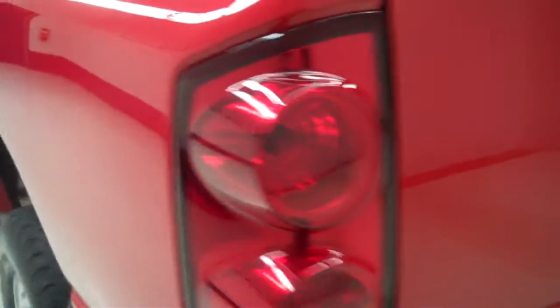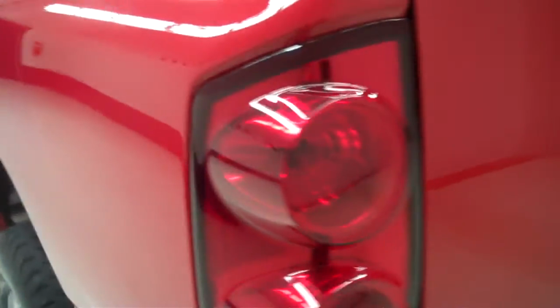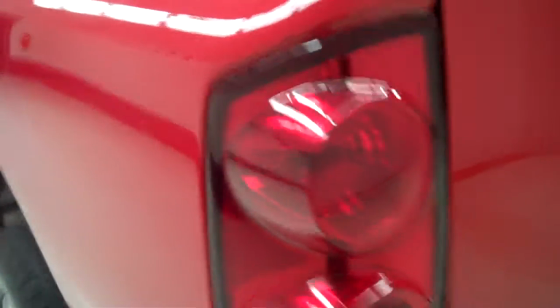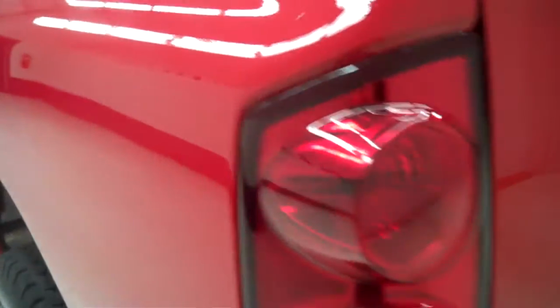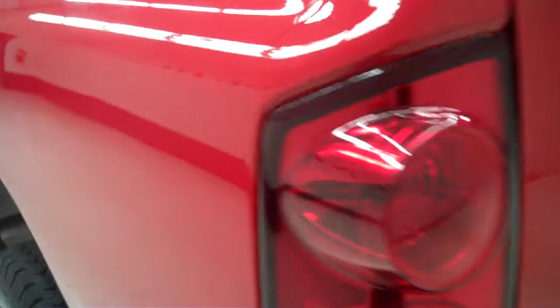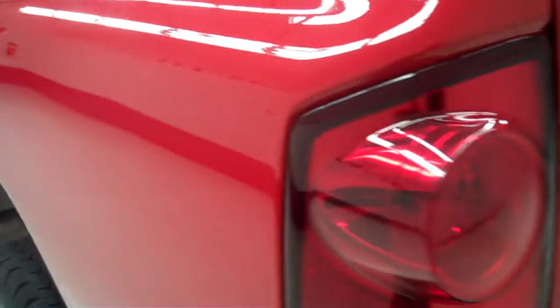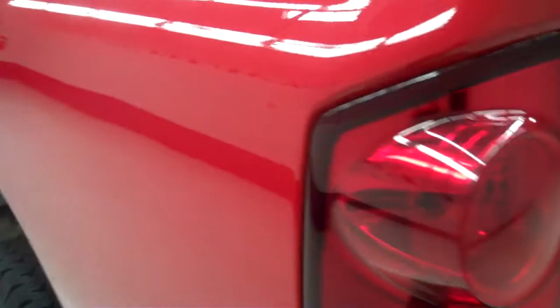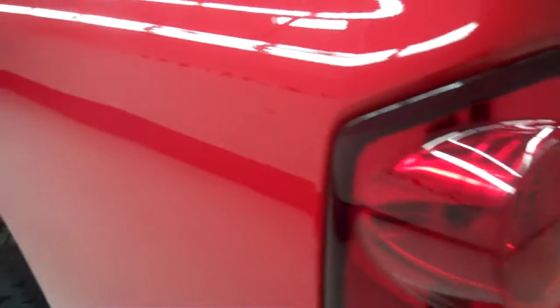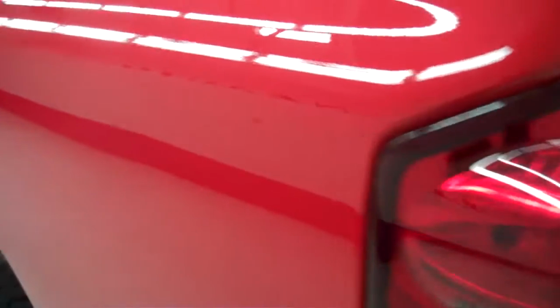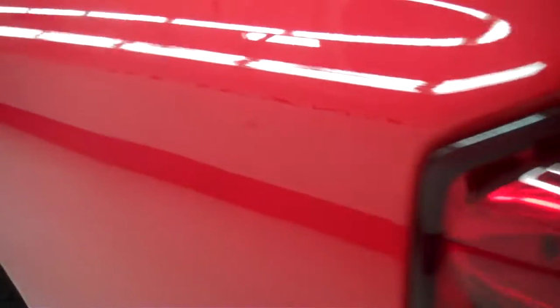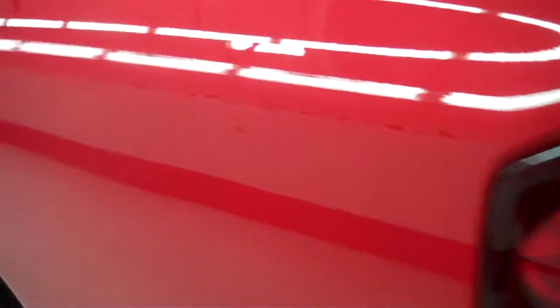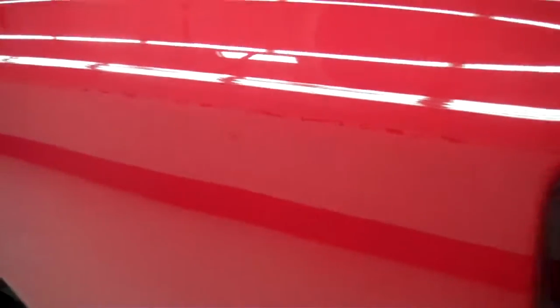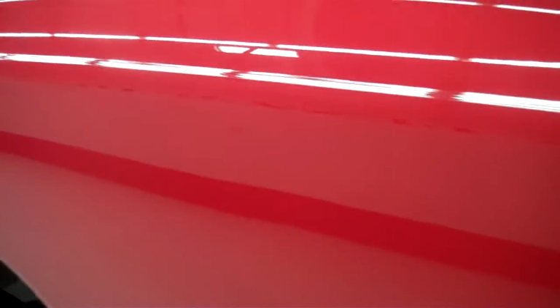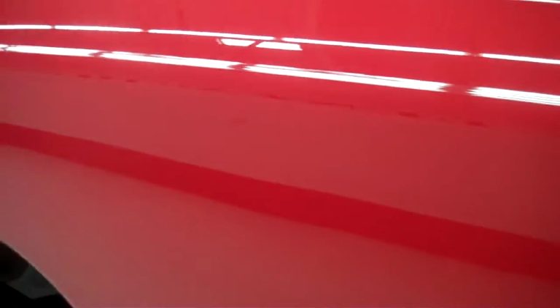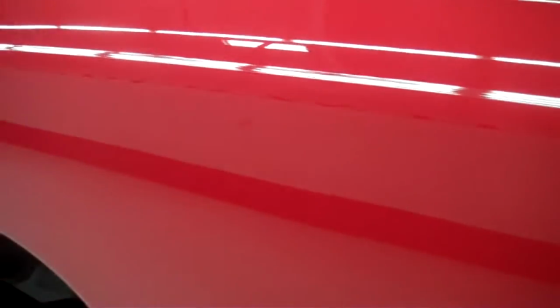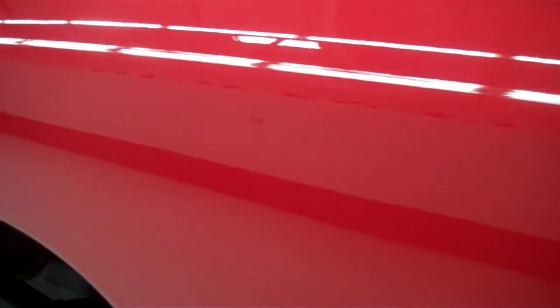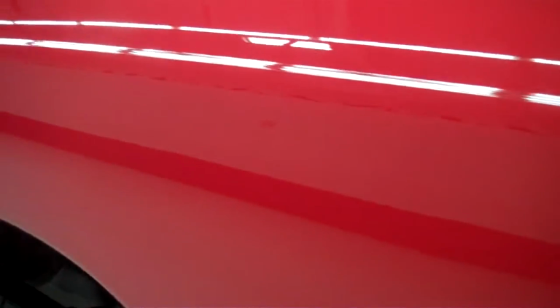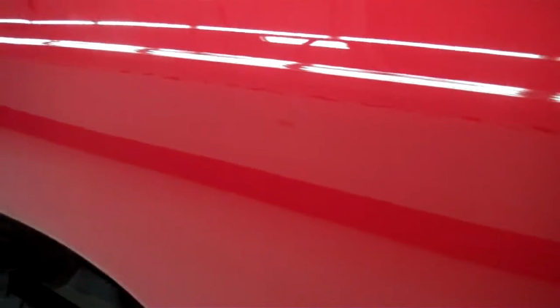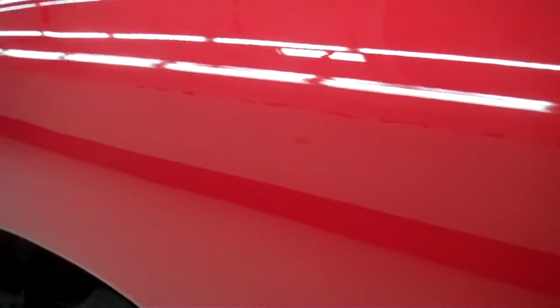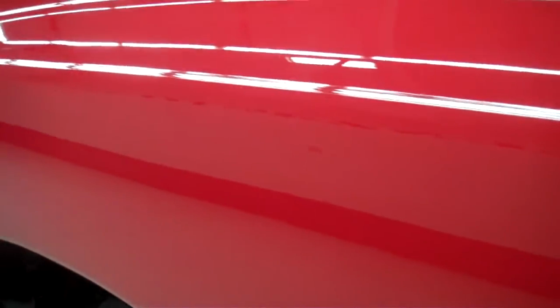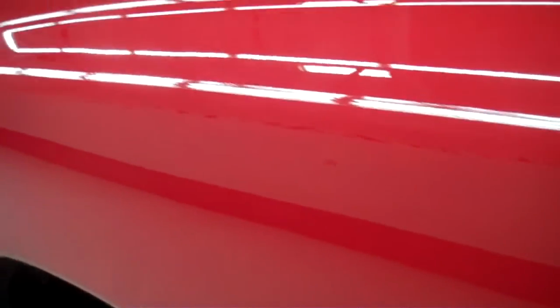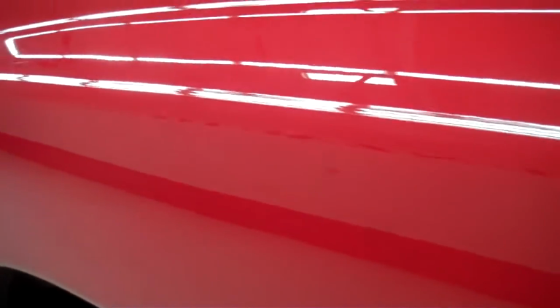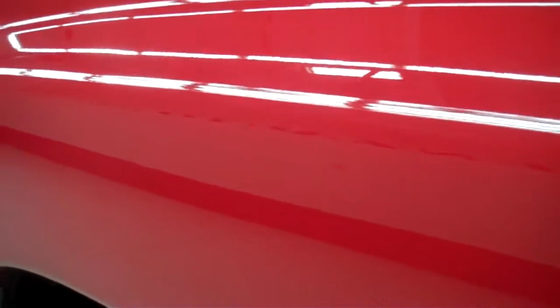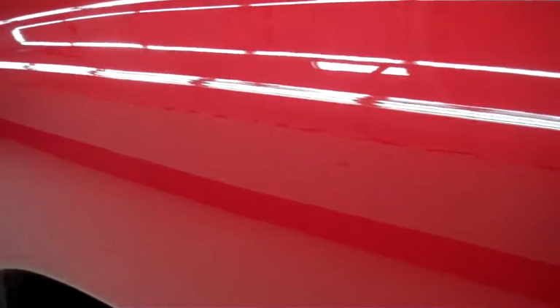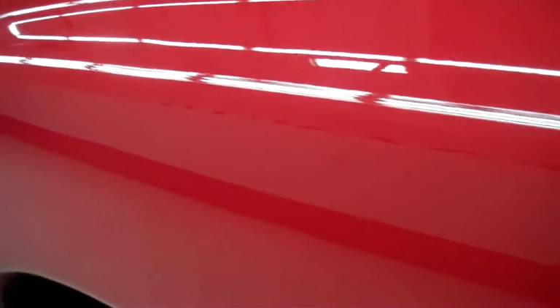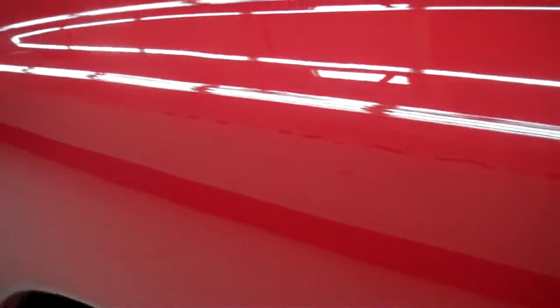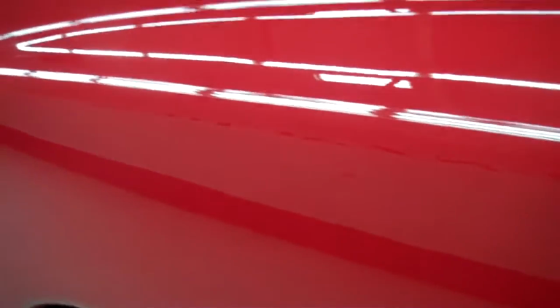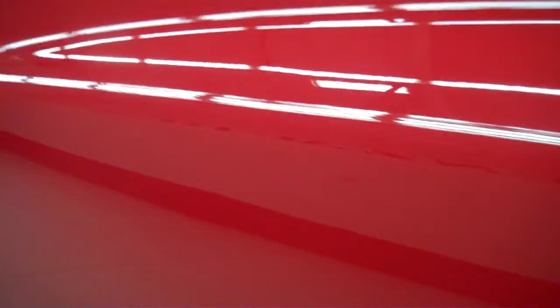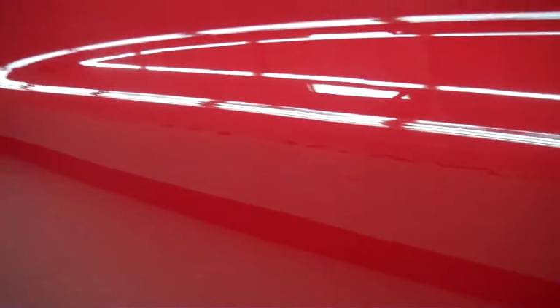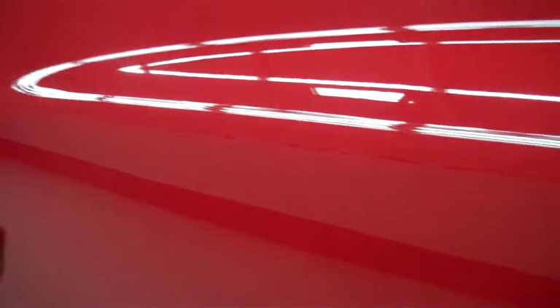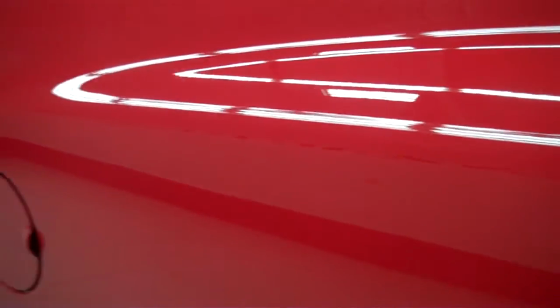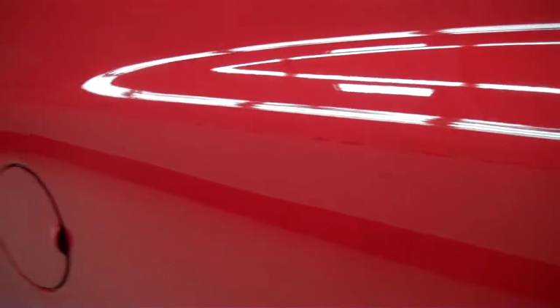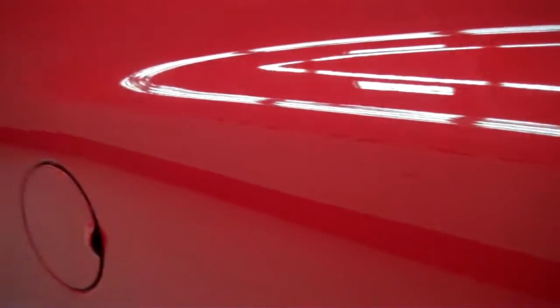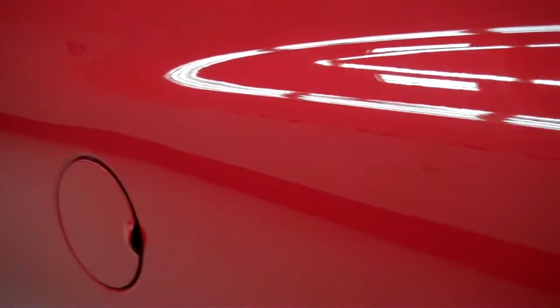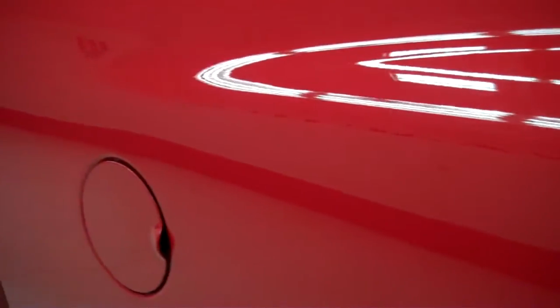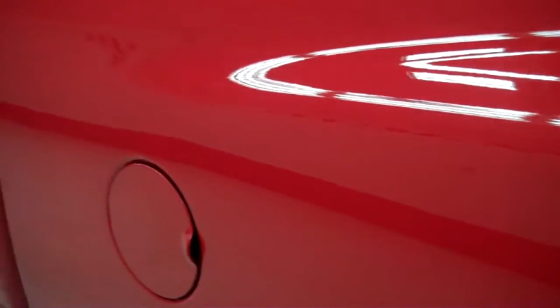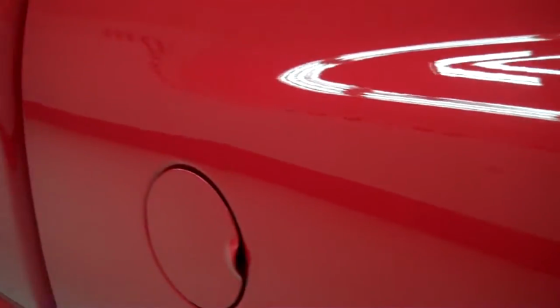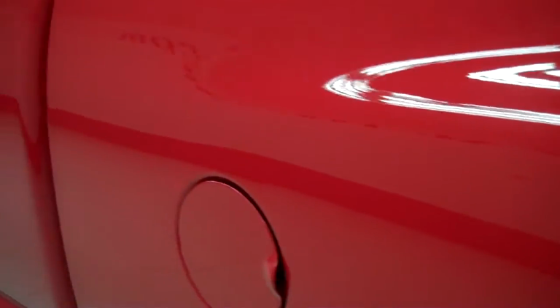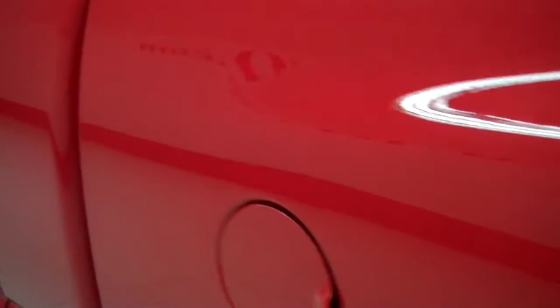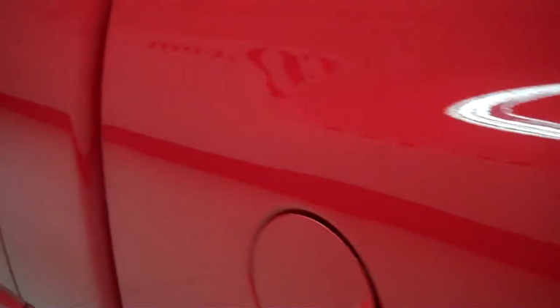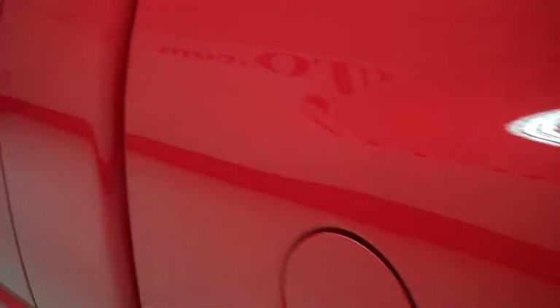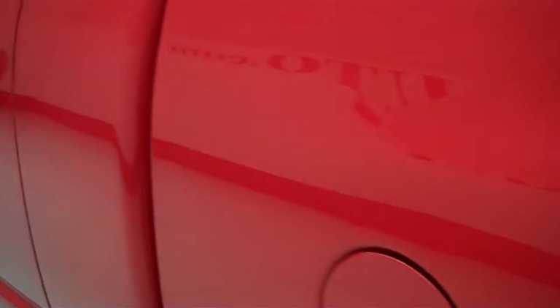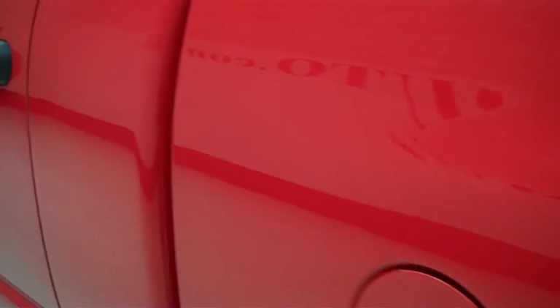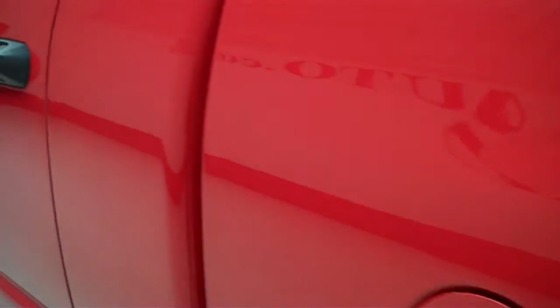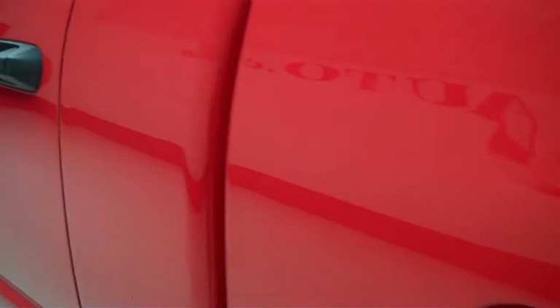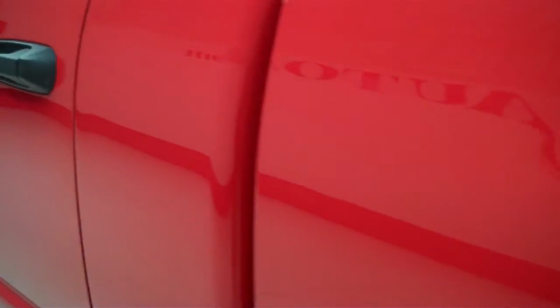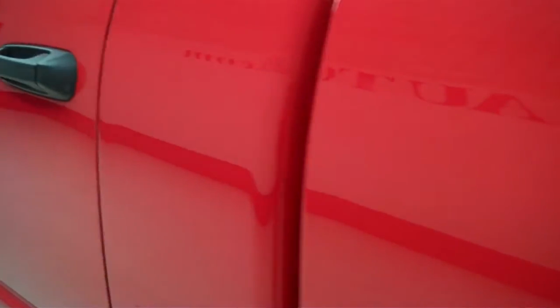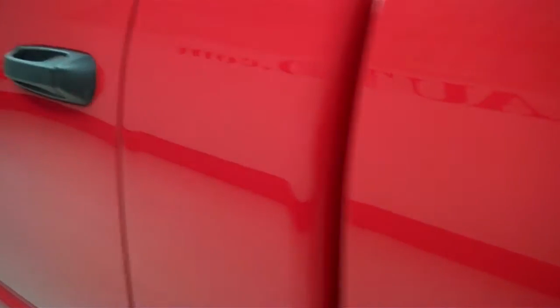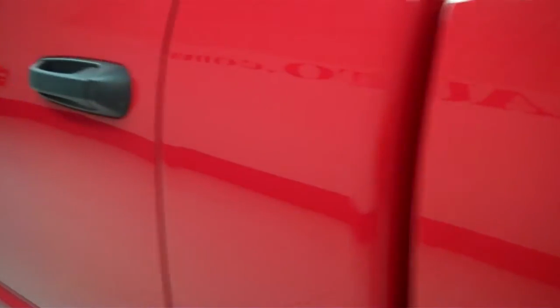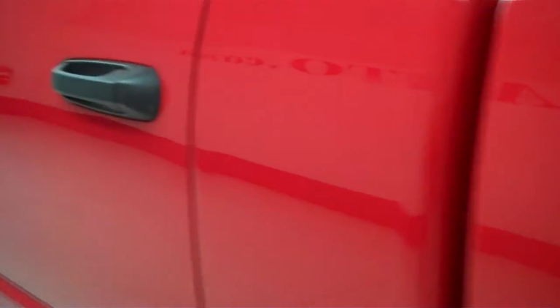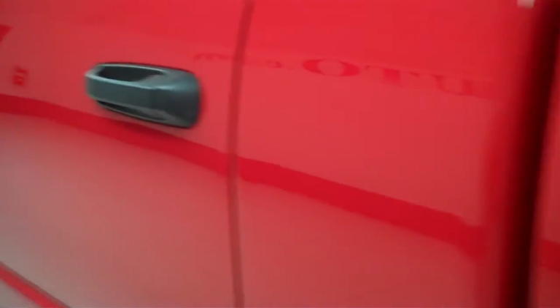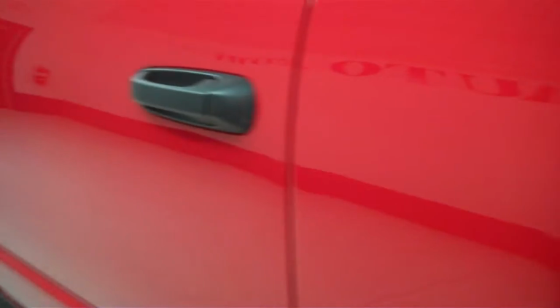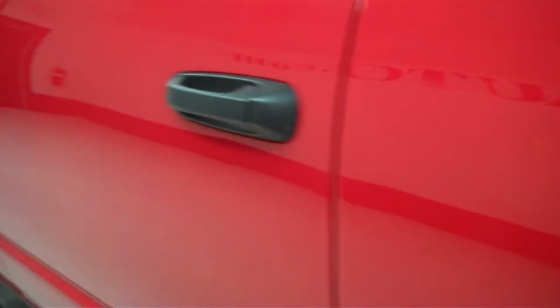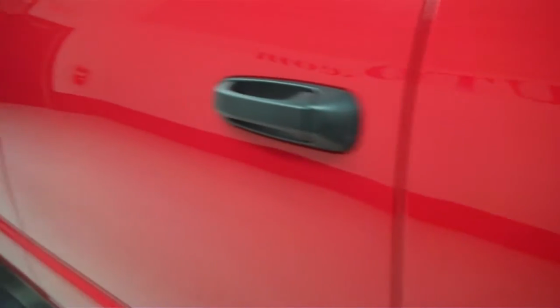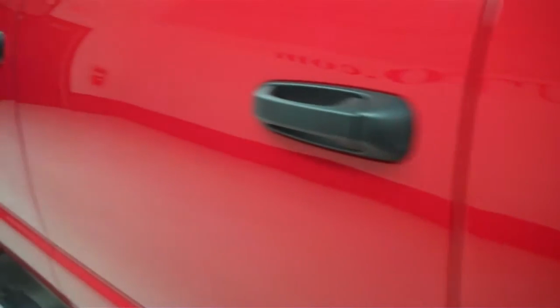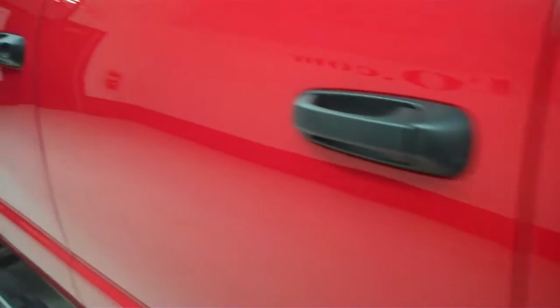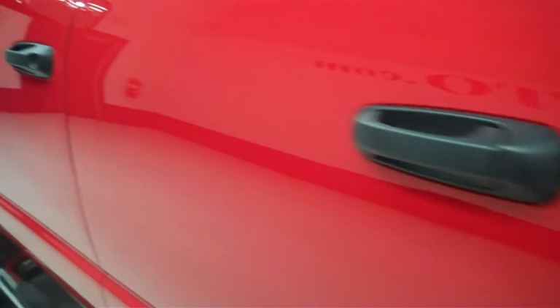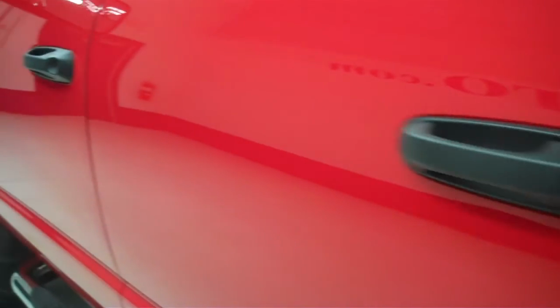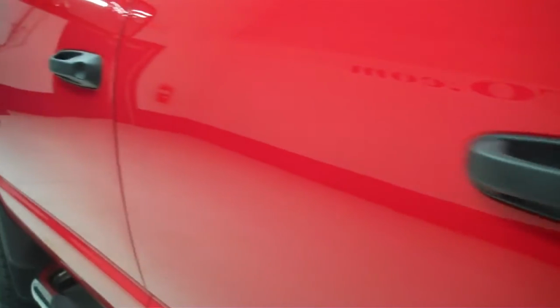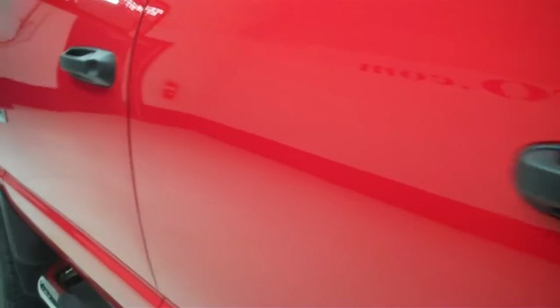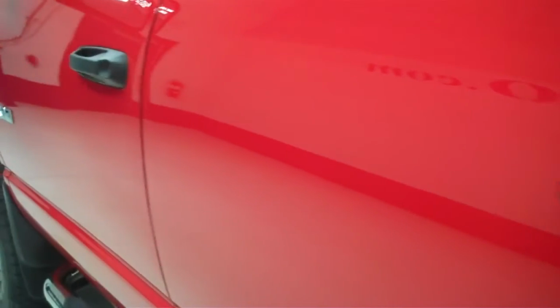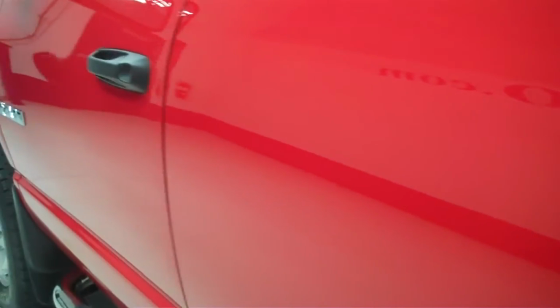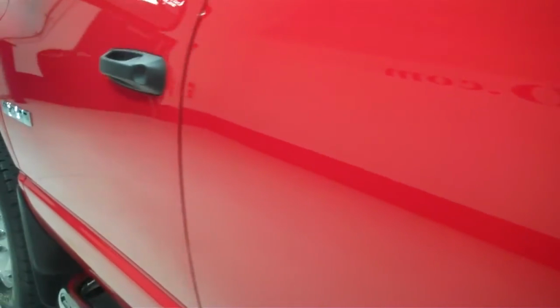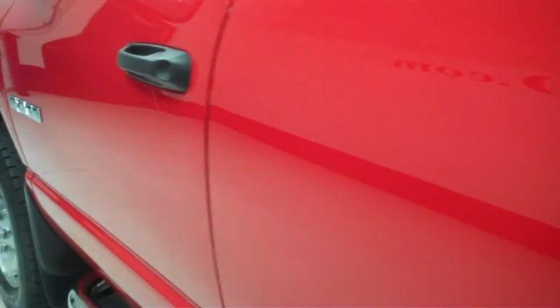On this side, the paint is just as clean and reflective as the other side — no dings or dents over here either.